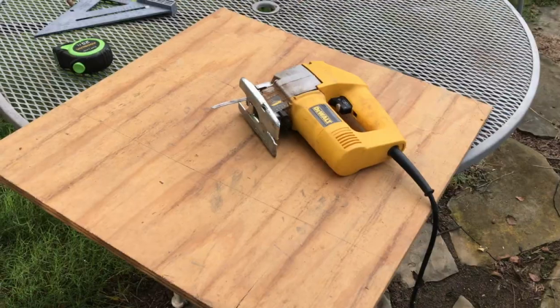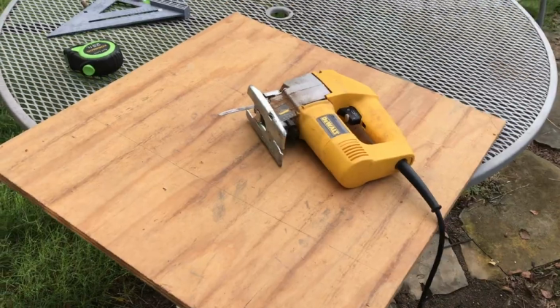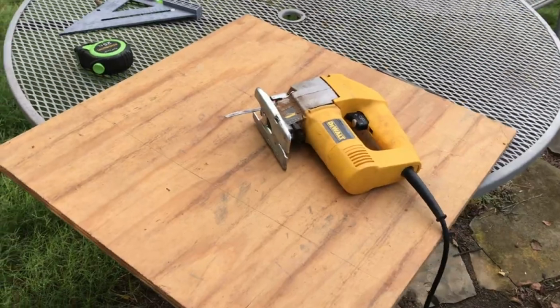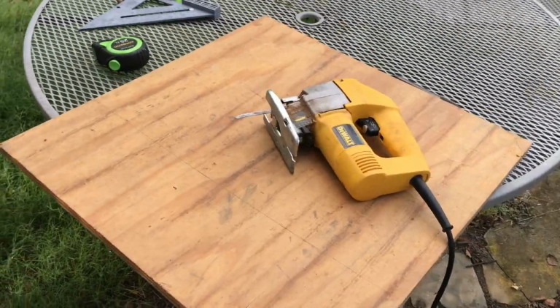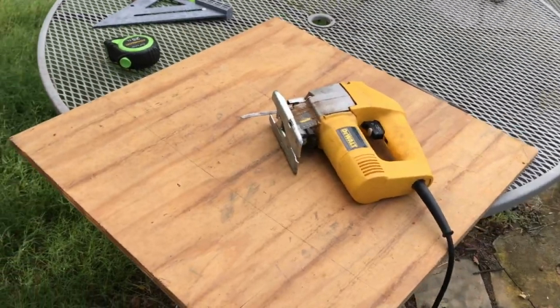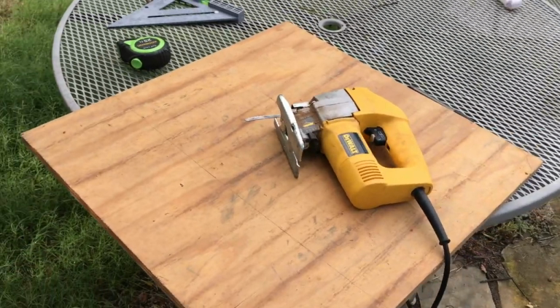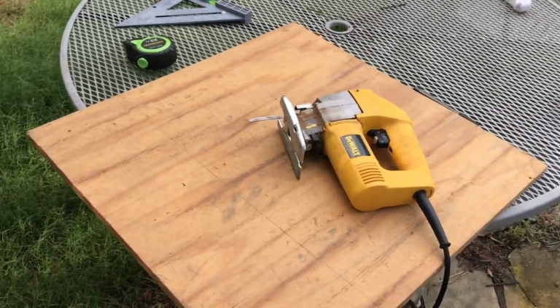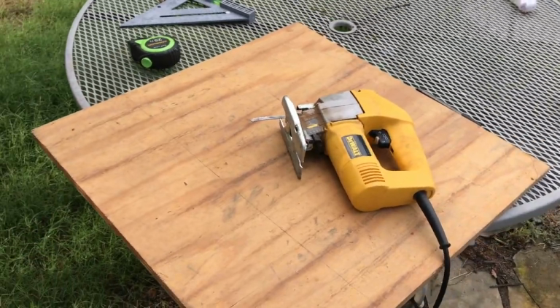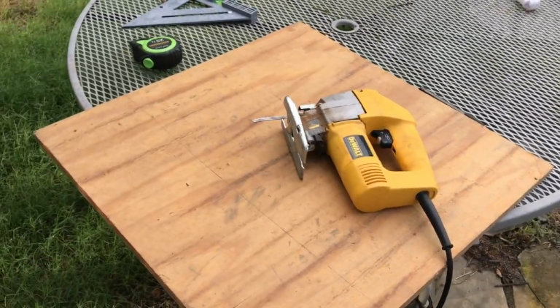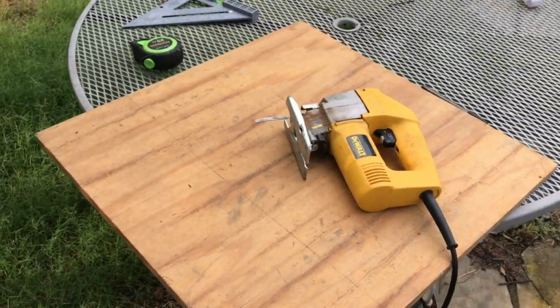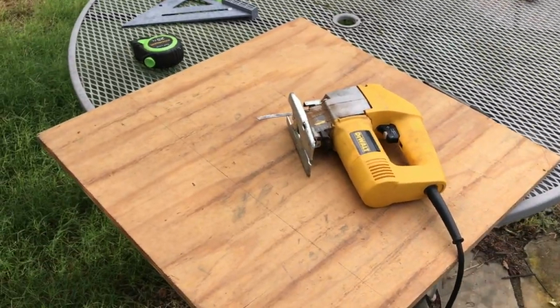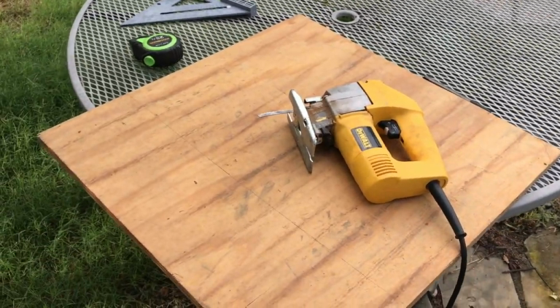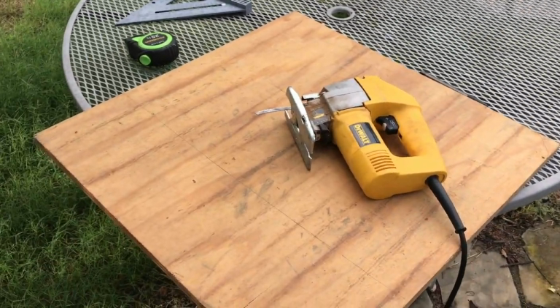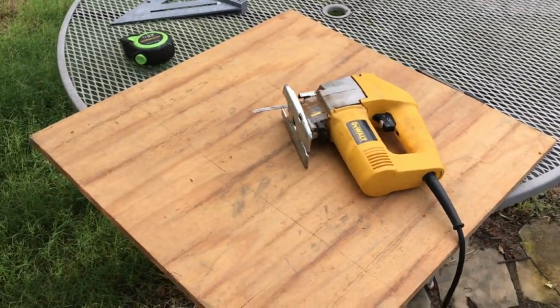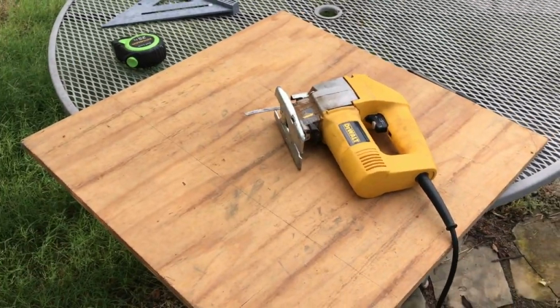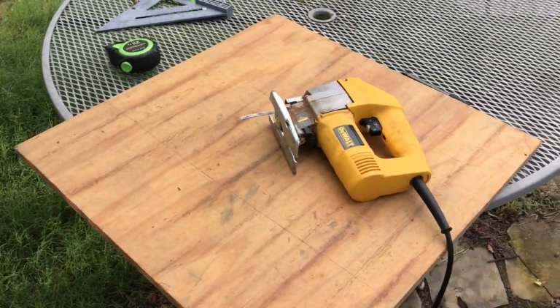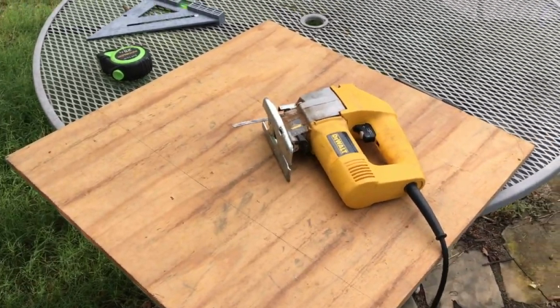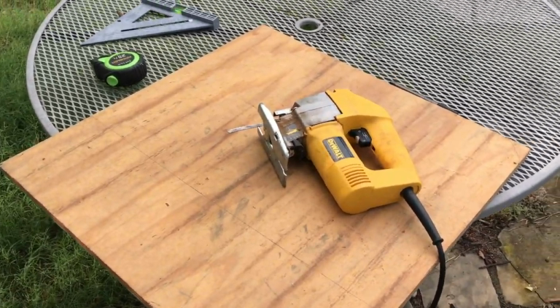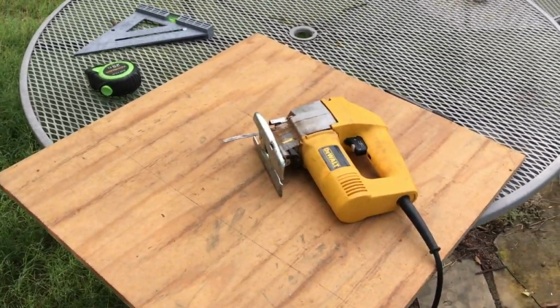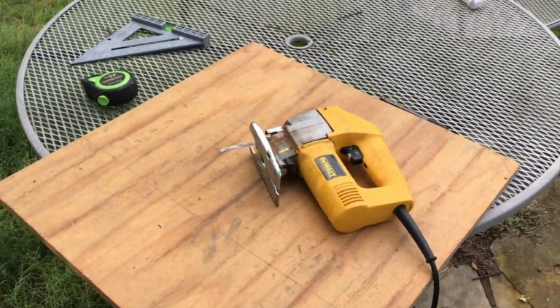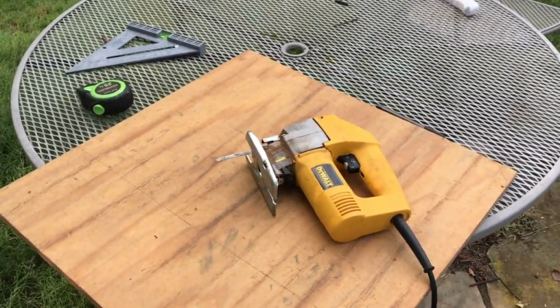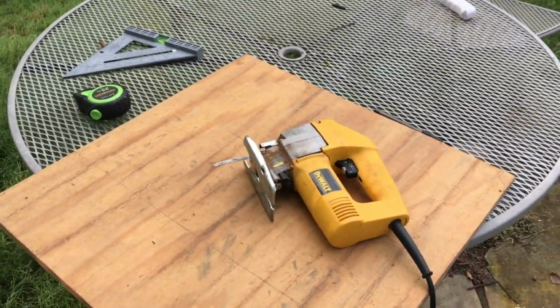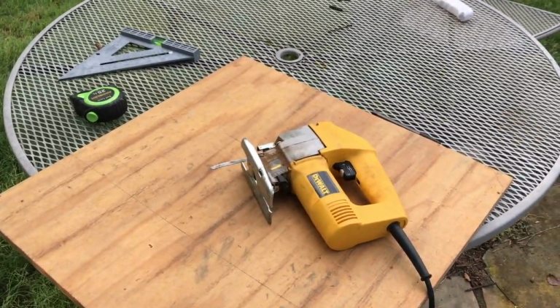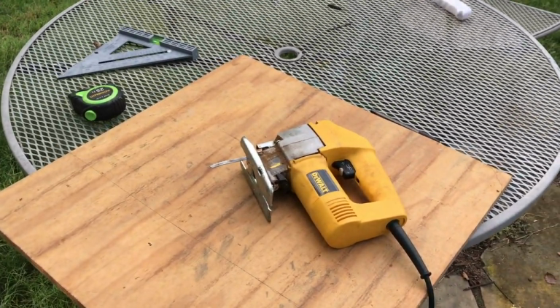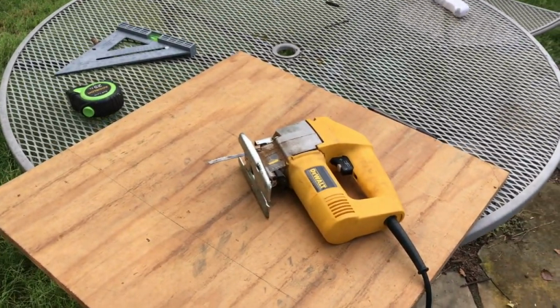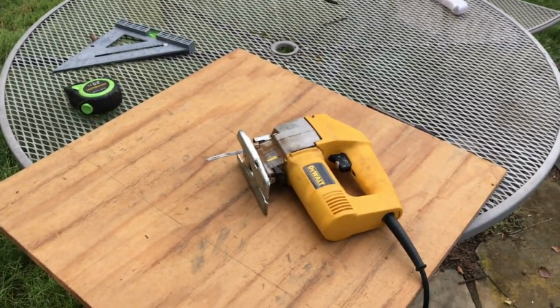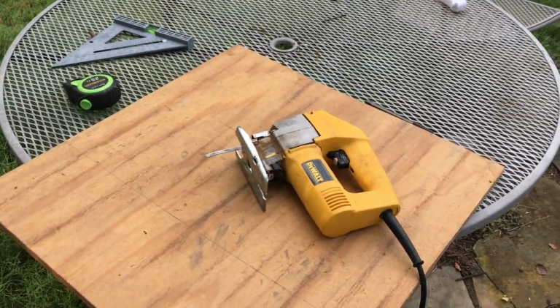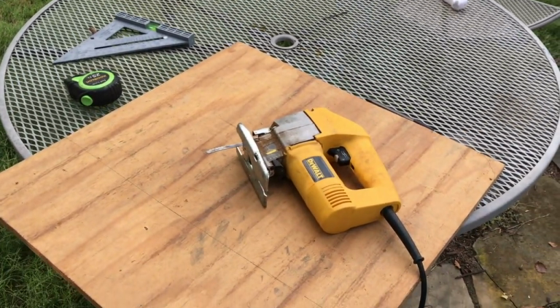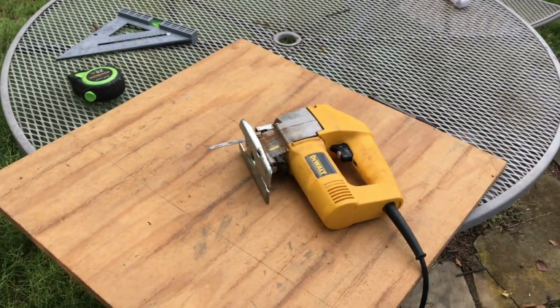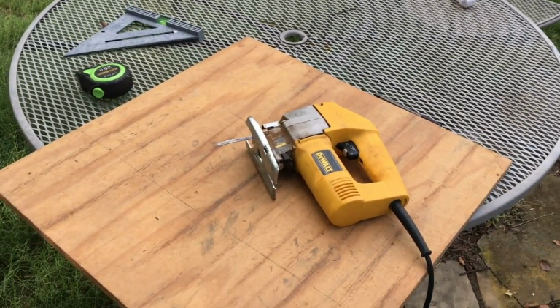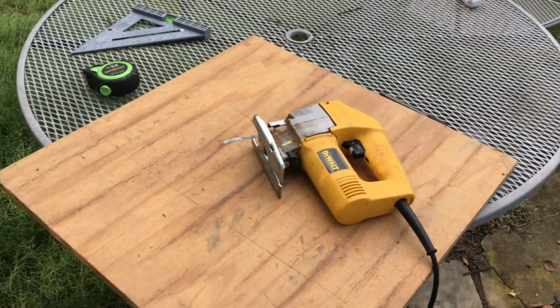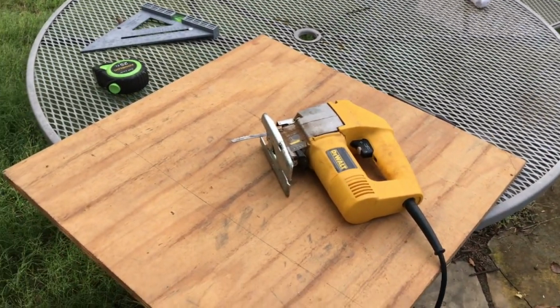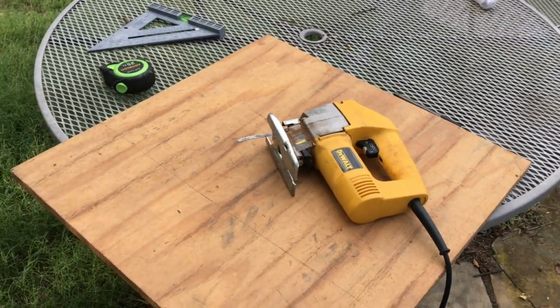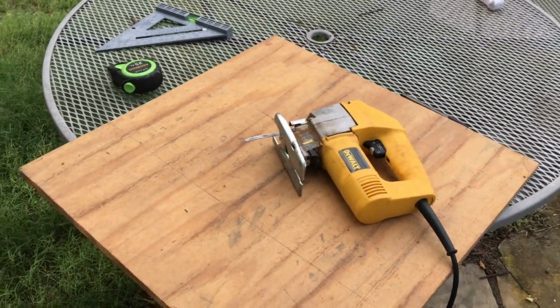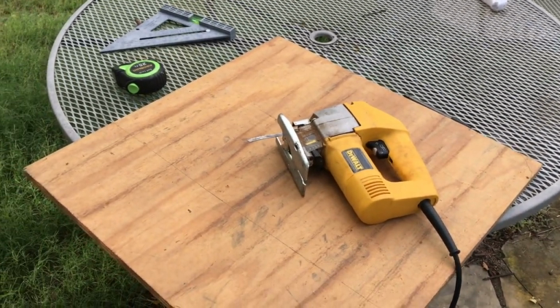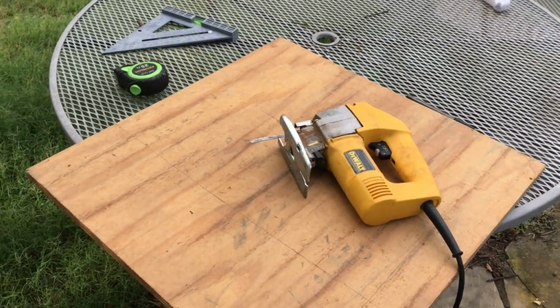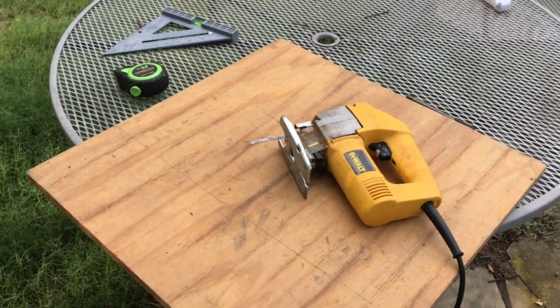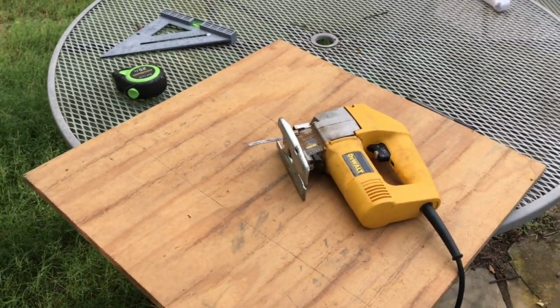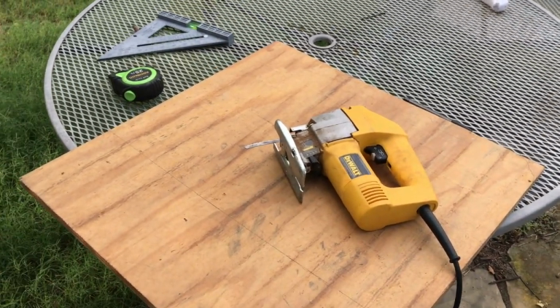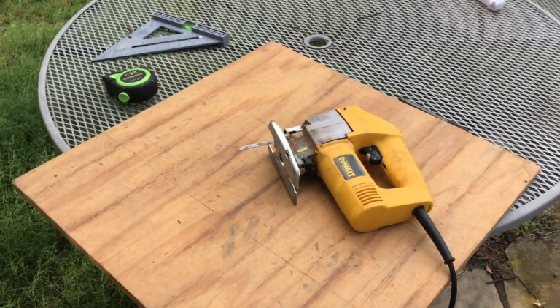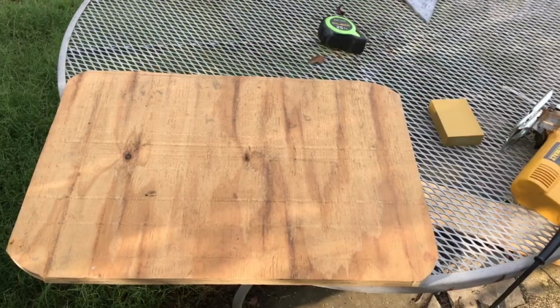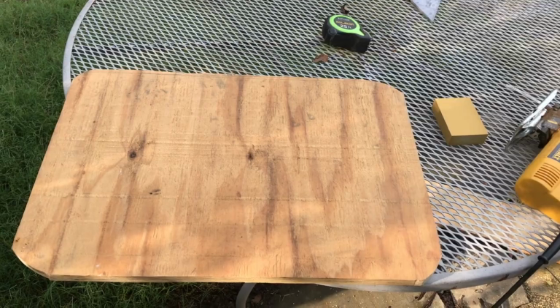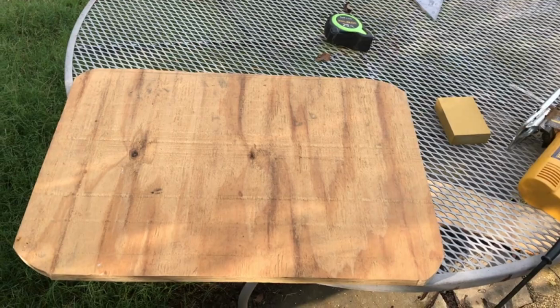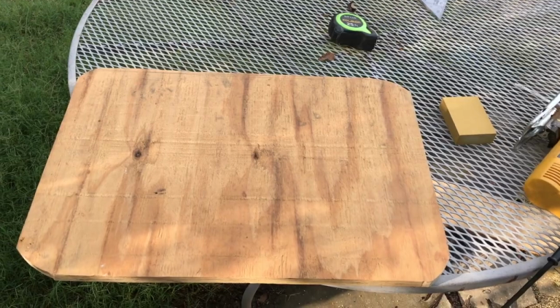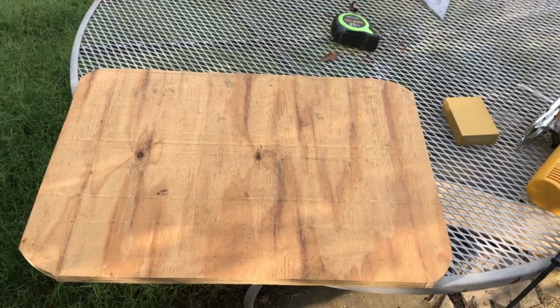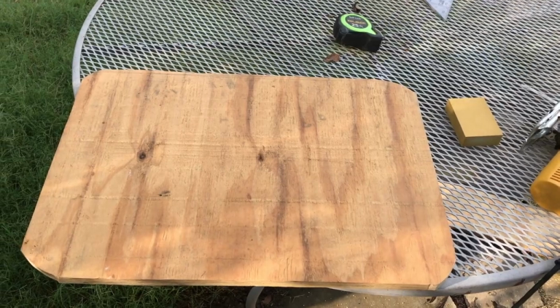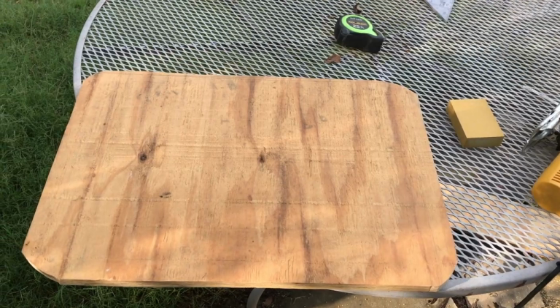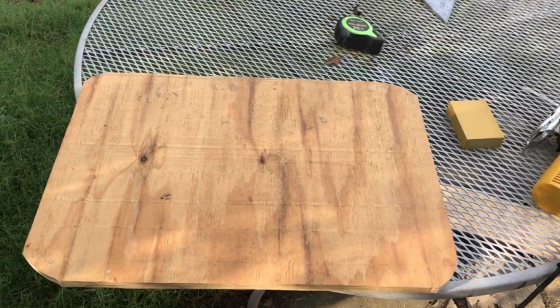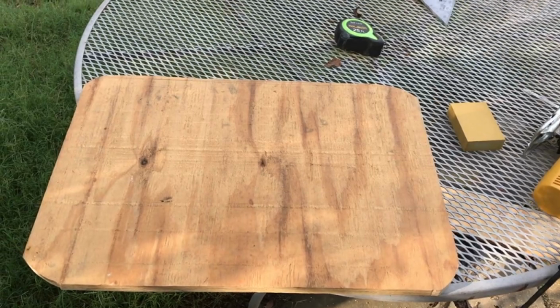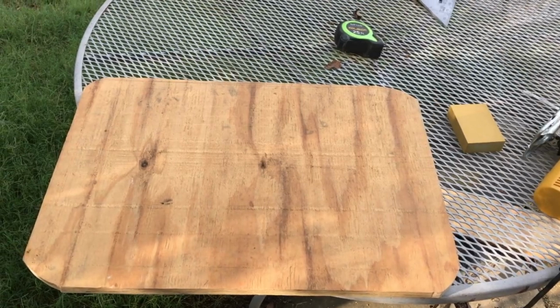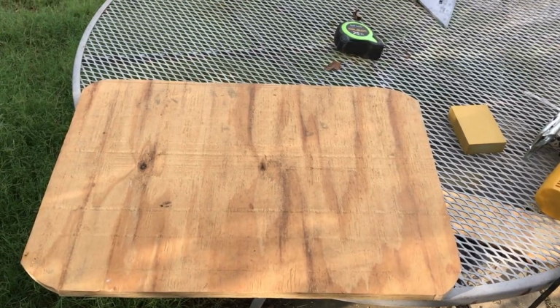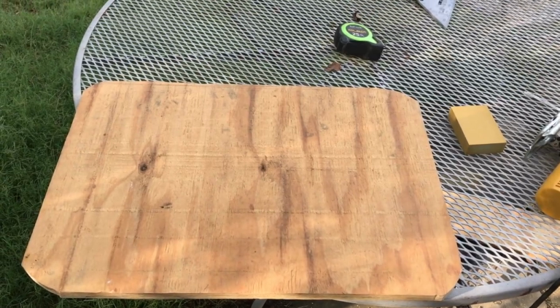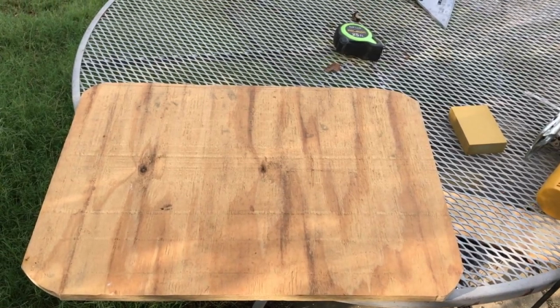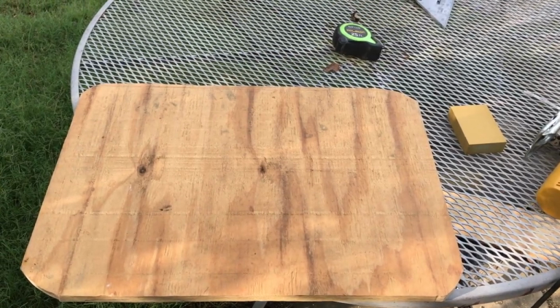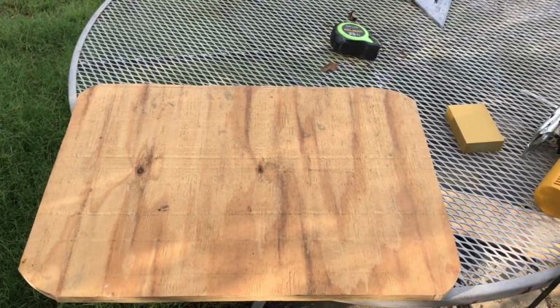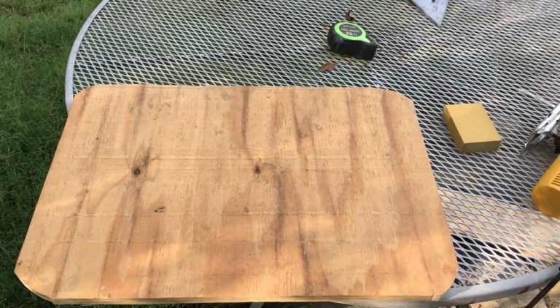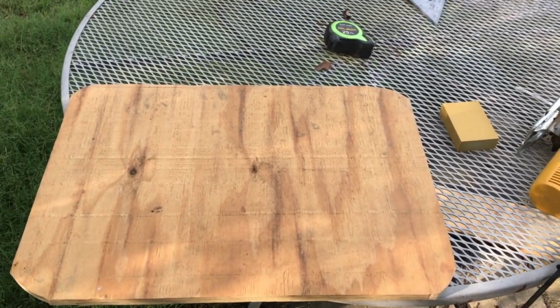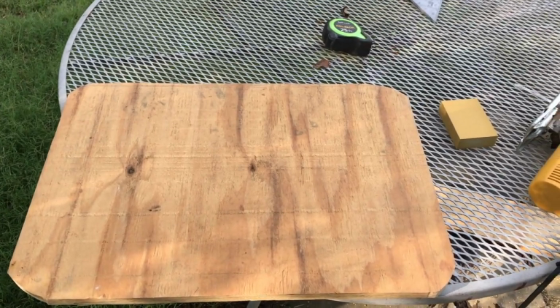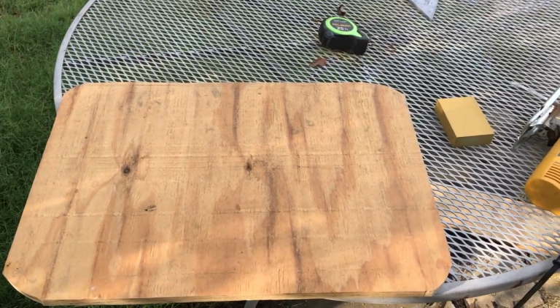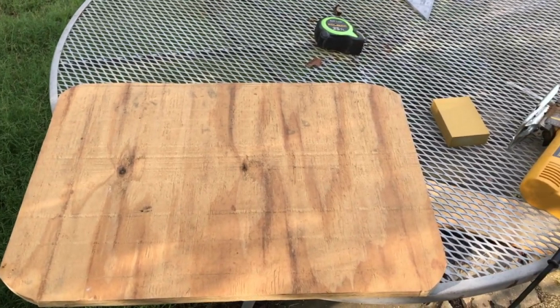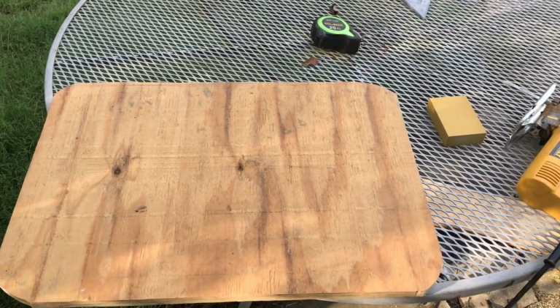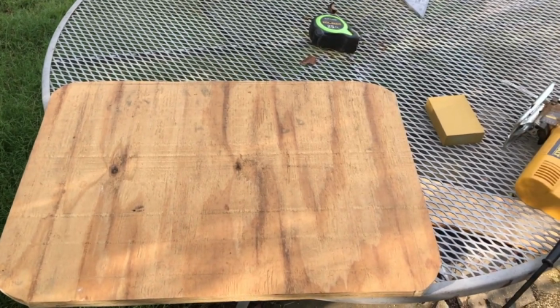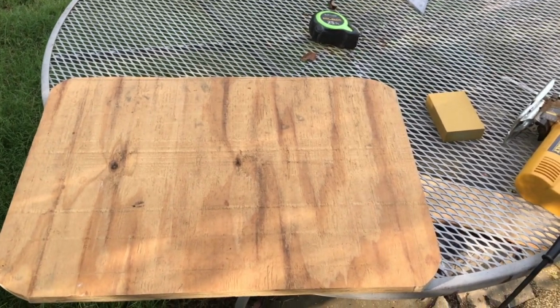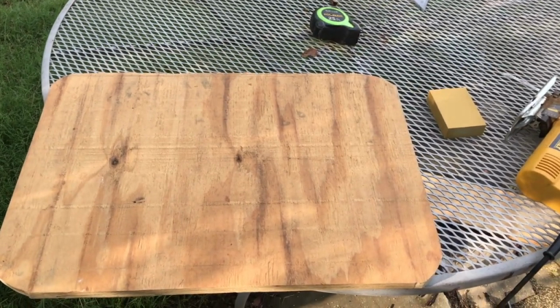Okay, I got my jigsaw, drew my line, and now we're just gonna cut. So this is what we're working with. Now we're just gonna paint it.